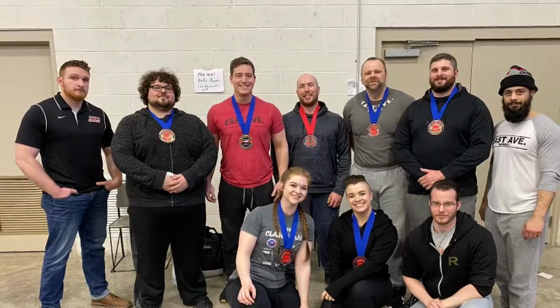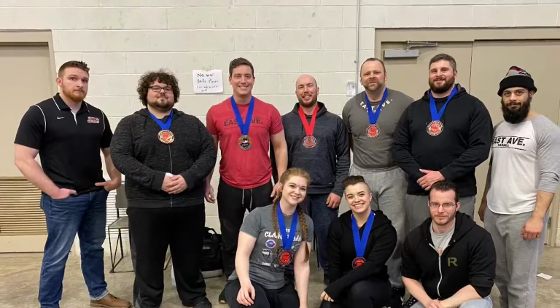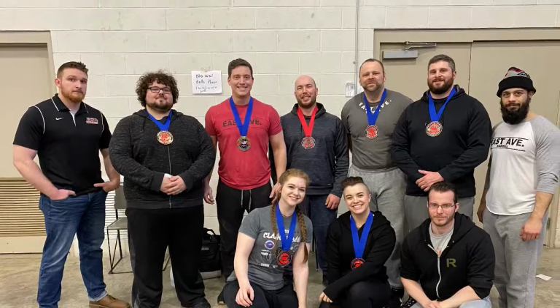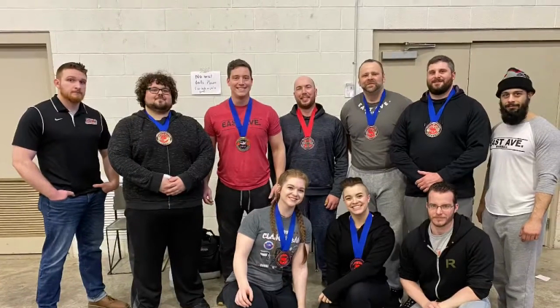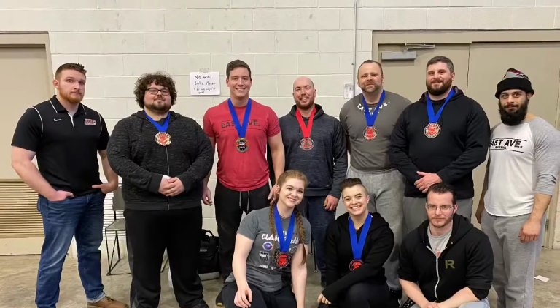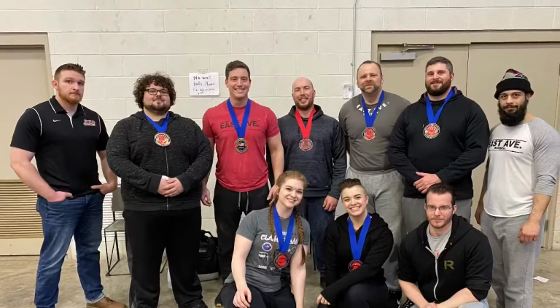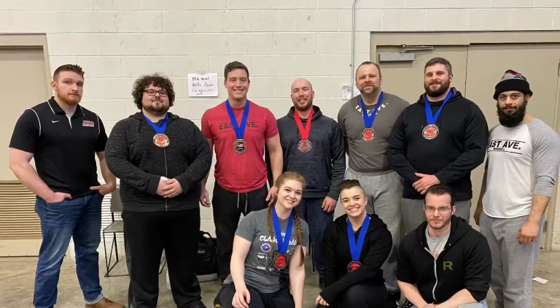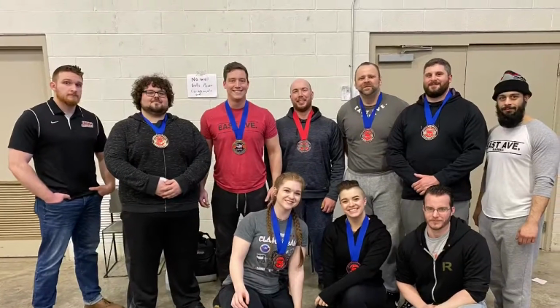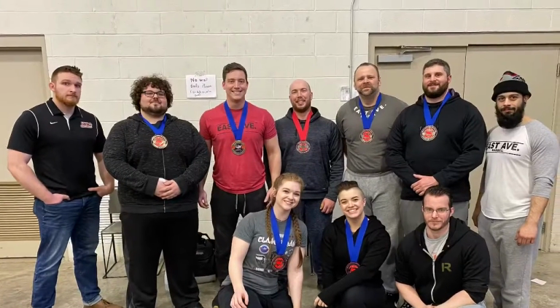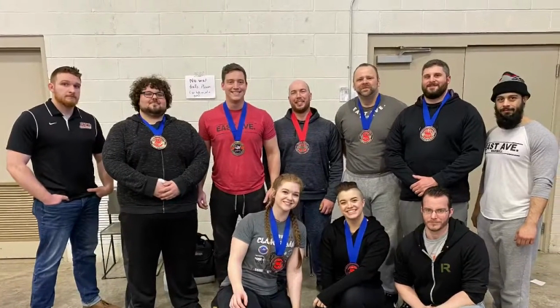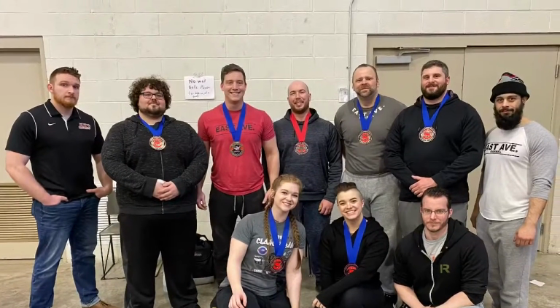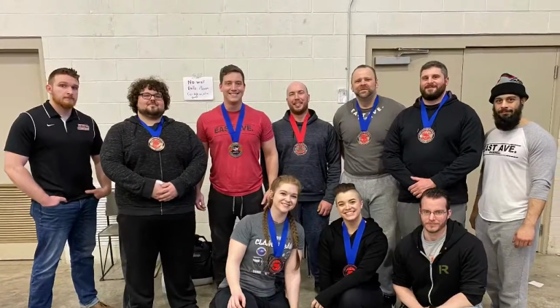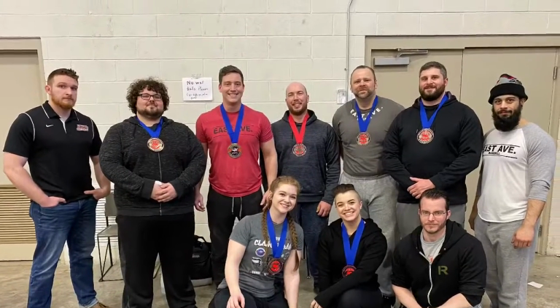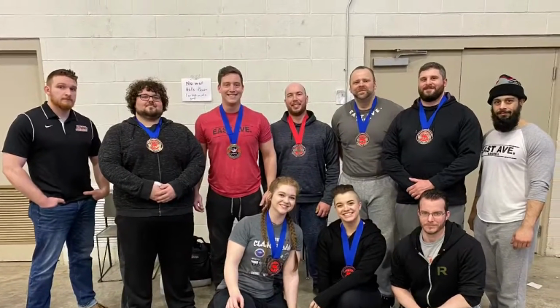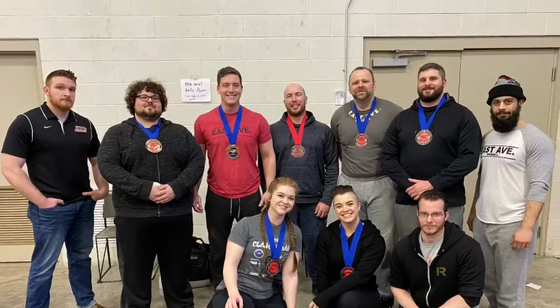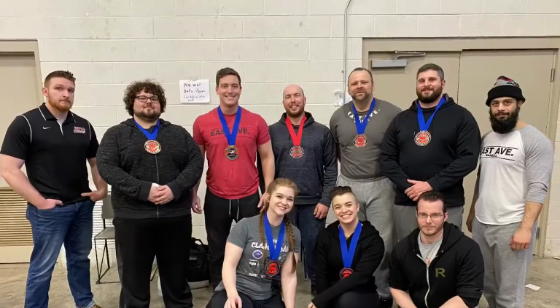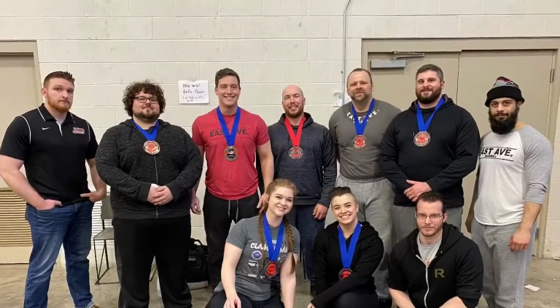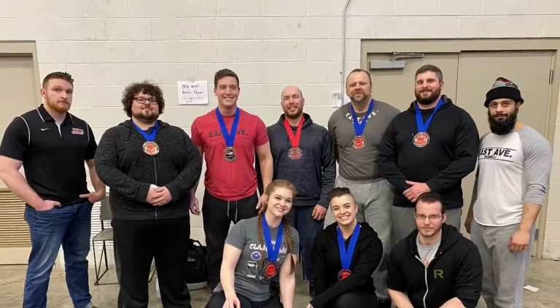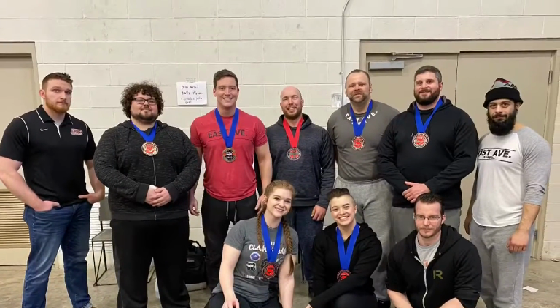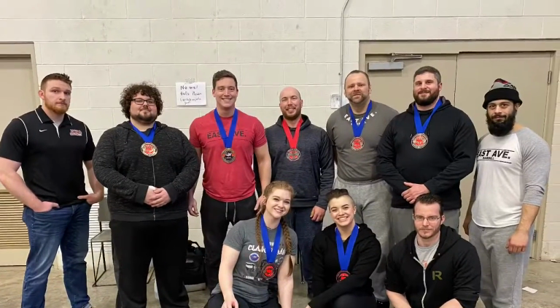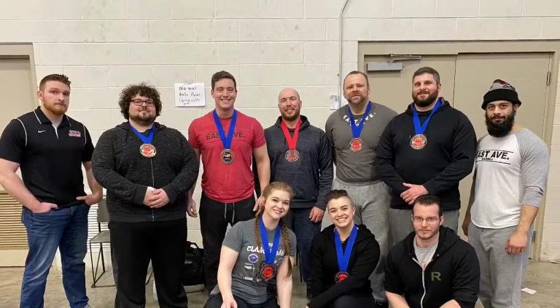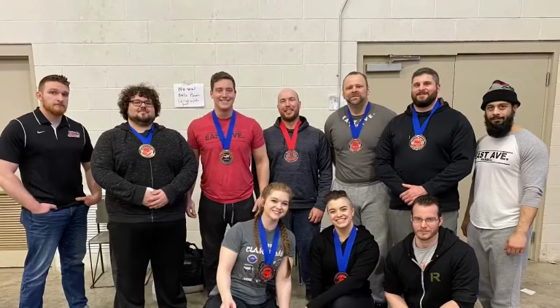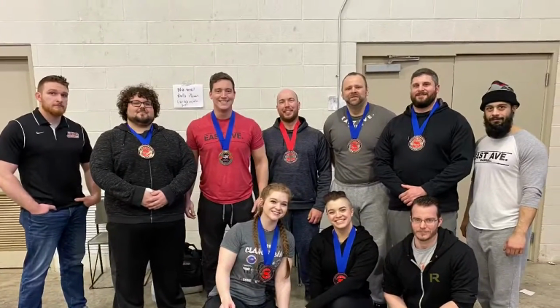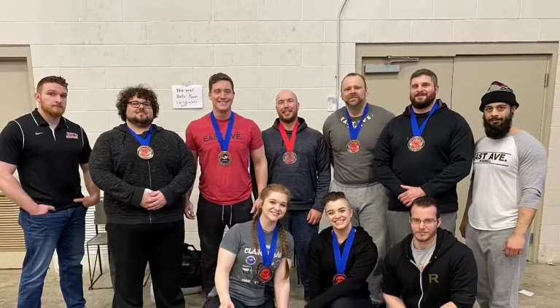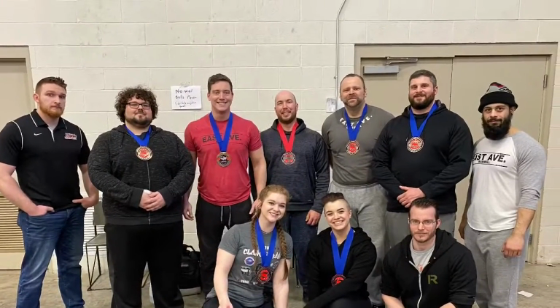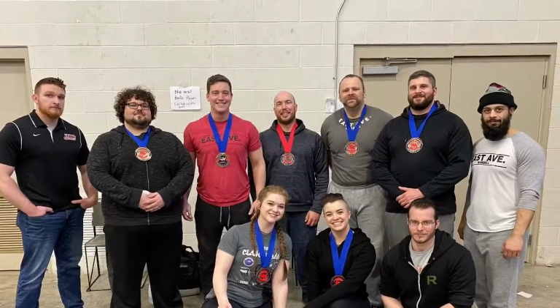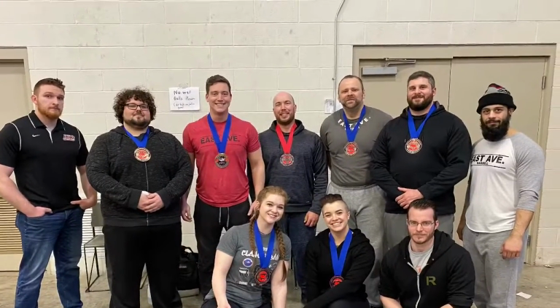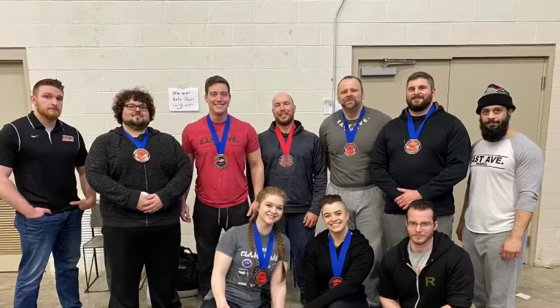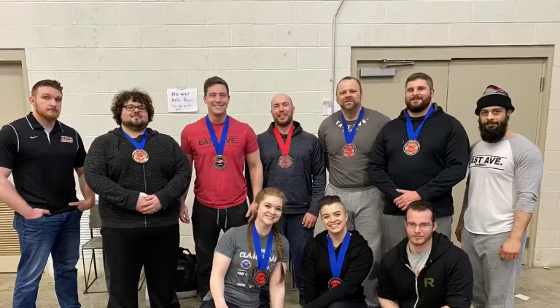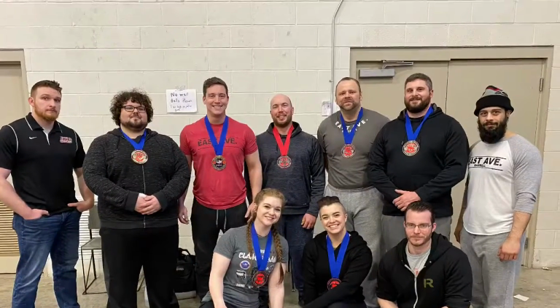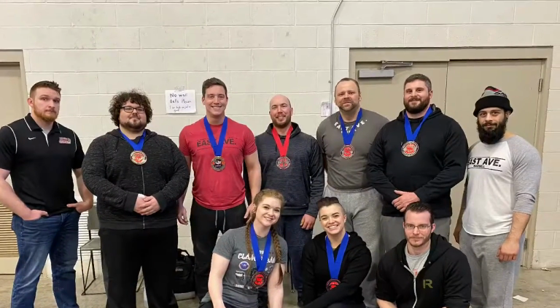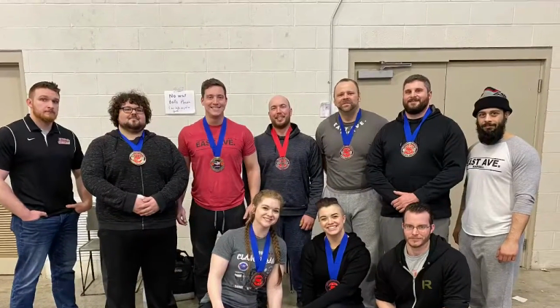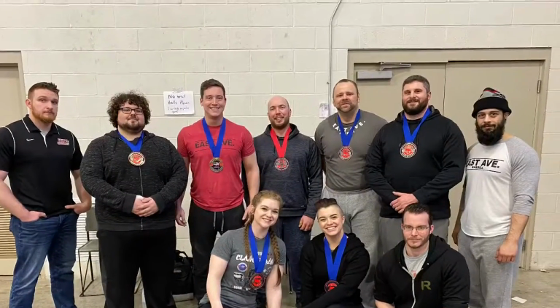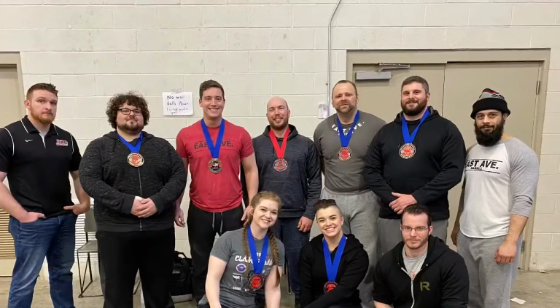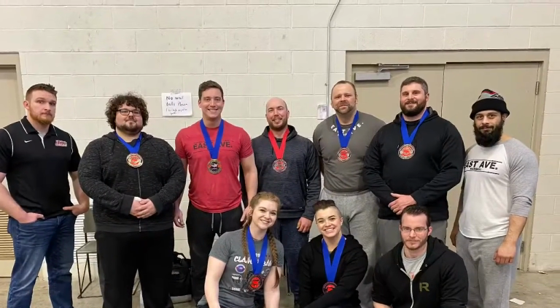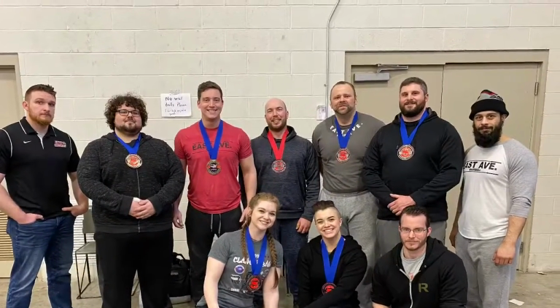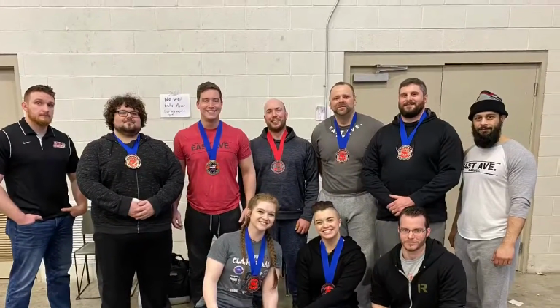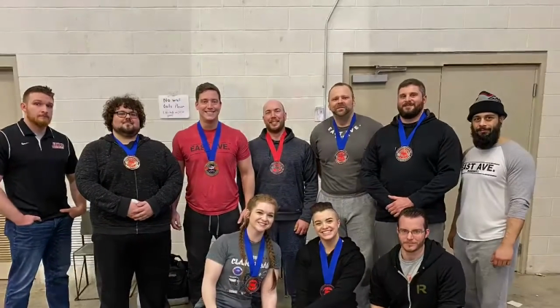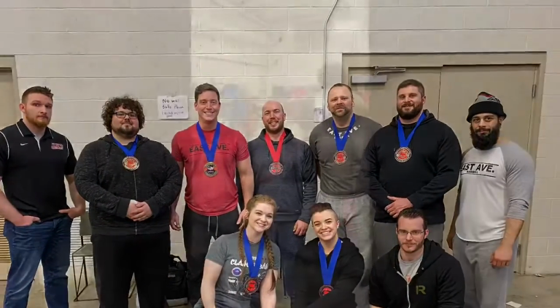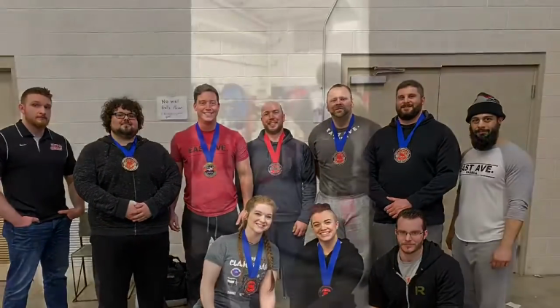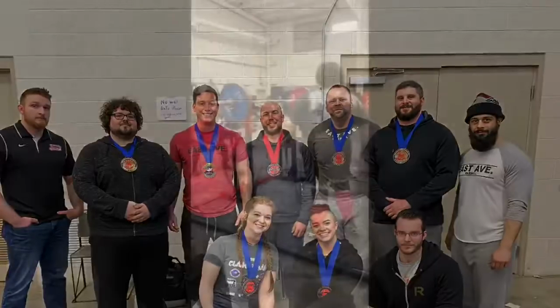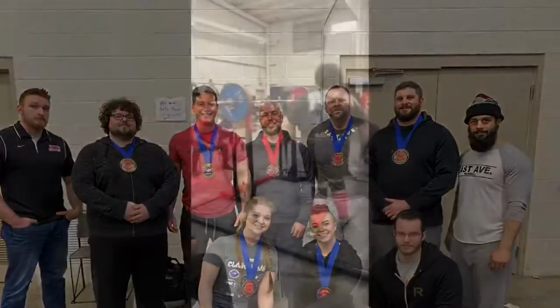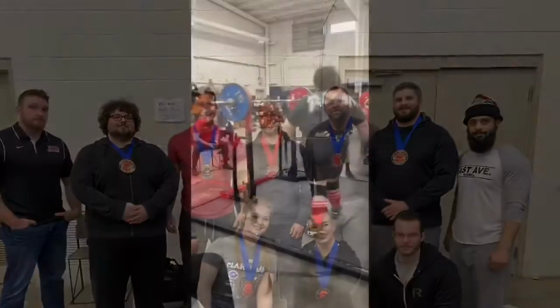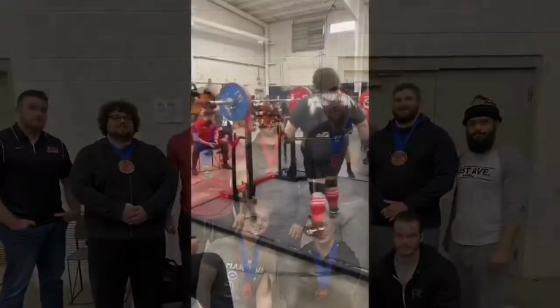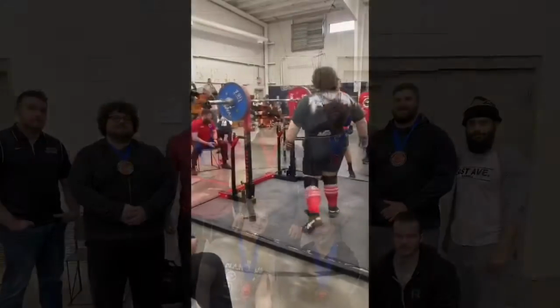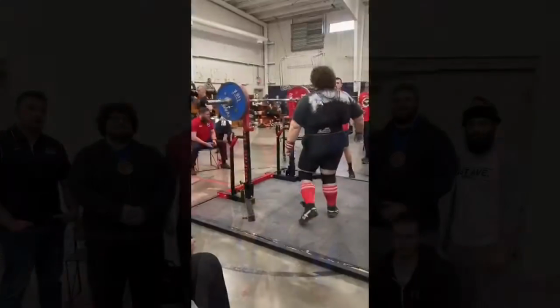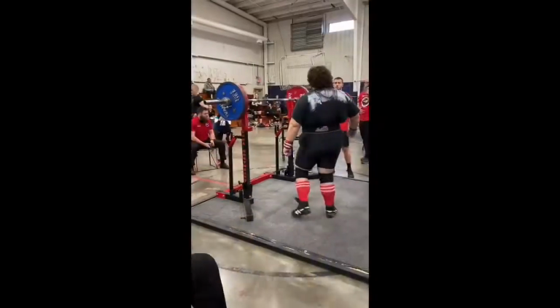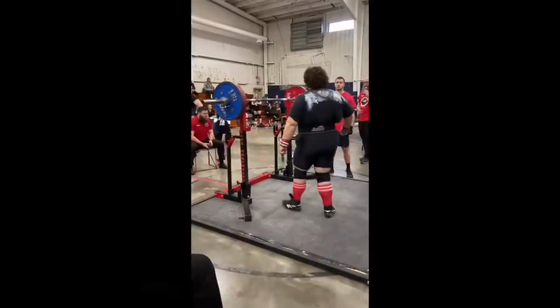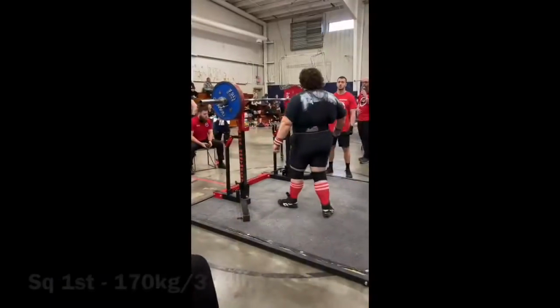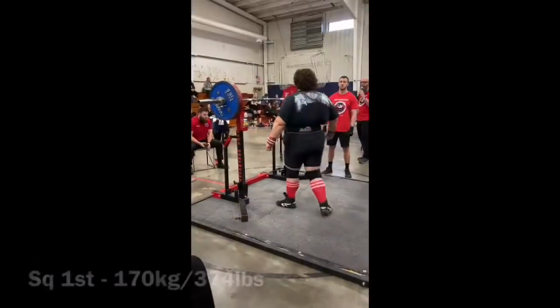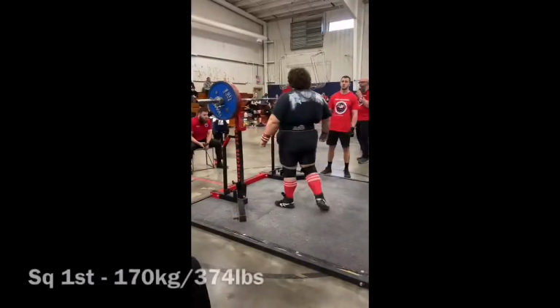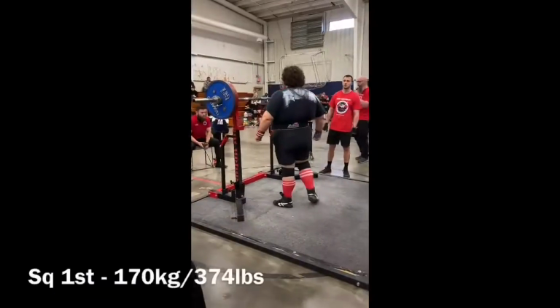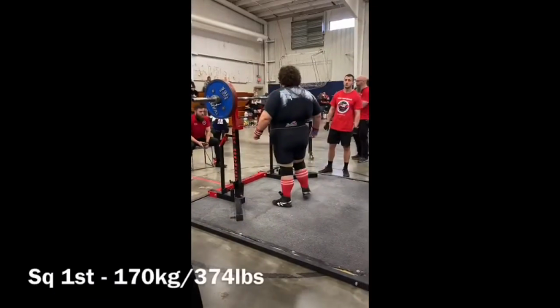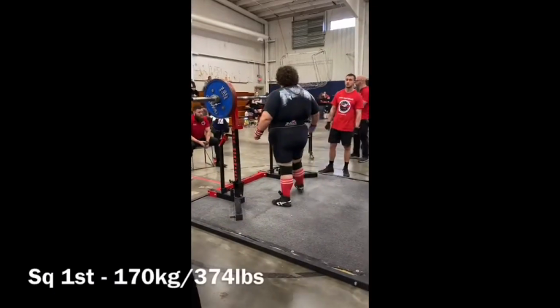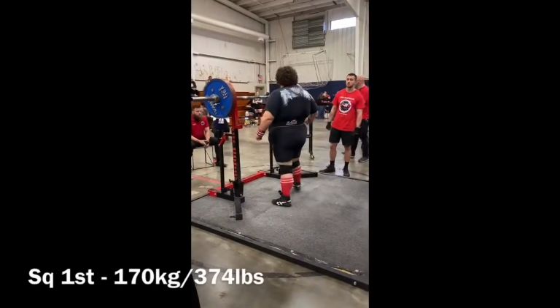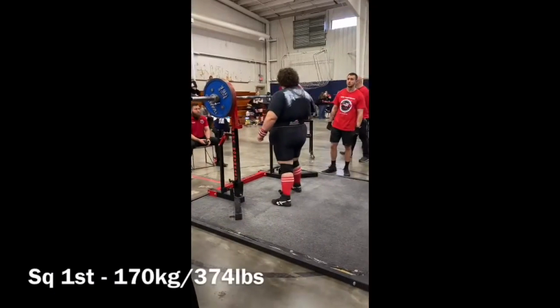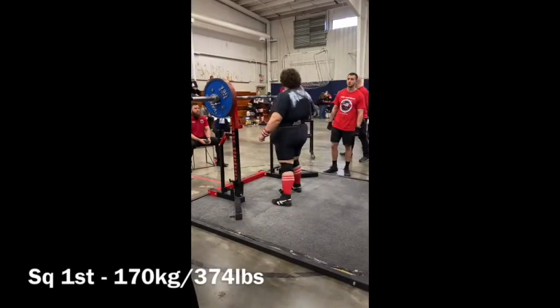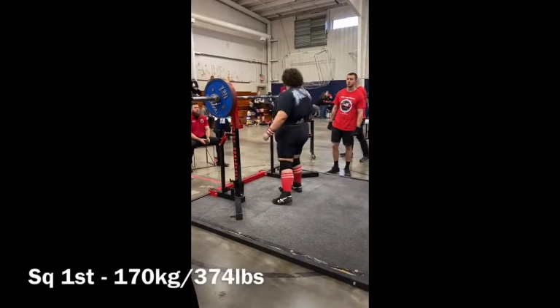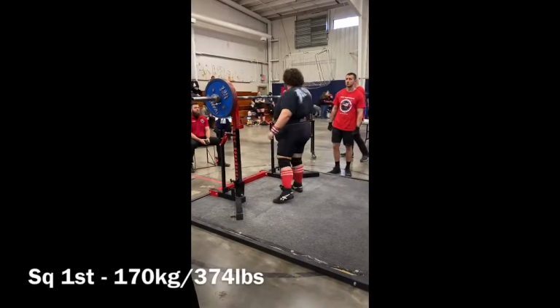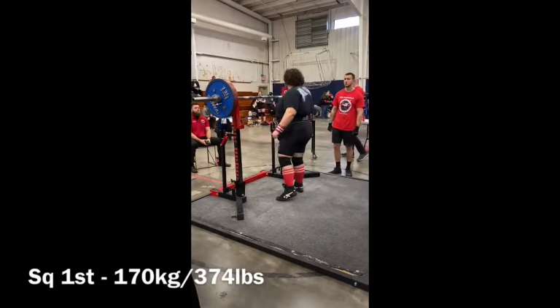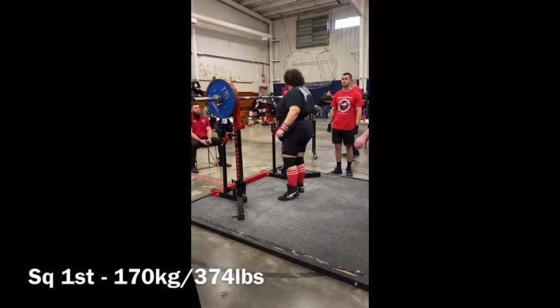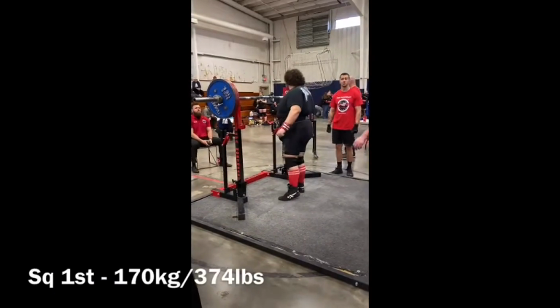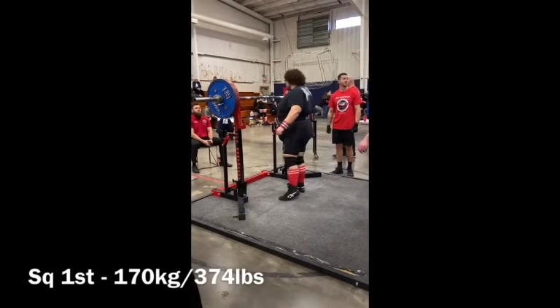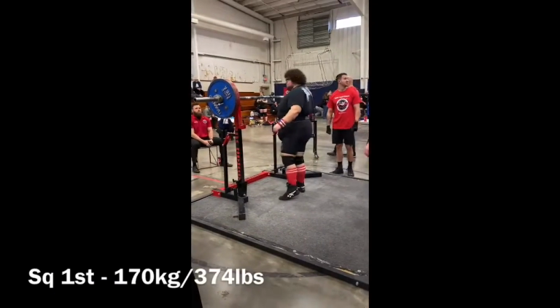Hey guys, what's up? It's Chris Harris and this is John Taddeo's first powerlifting meet.